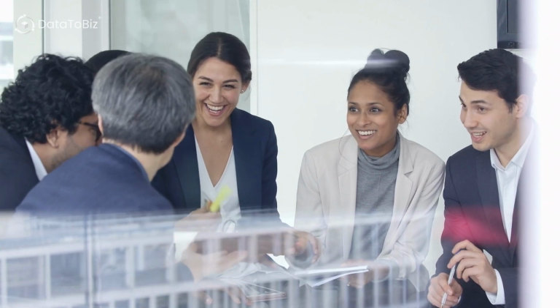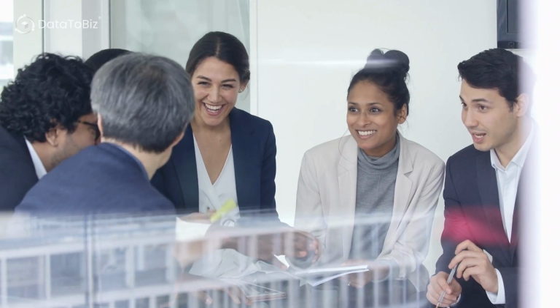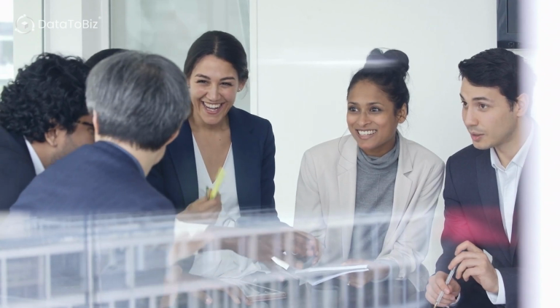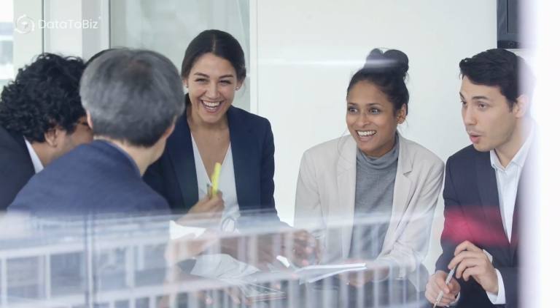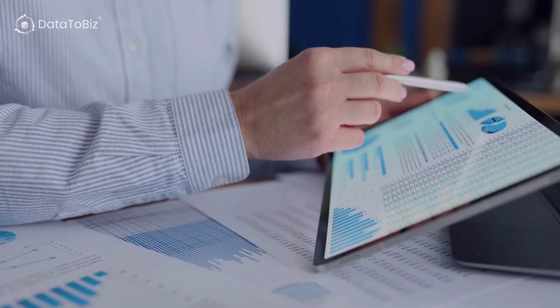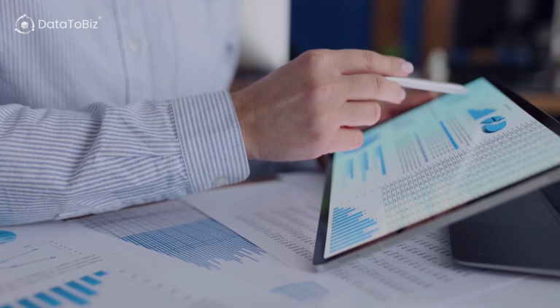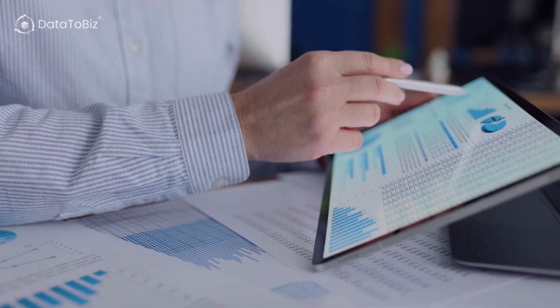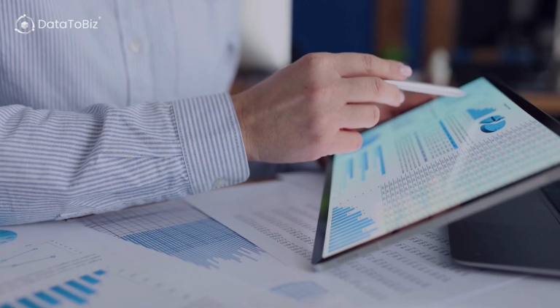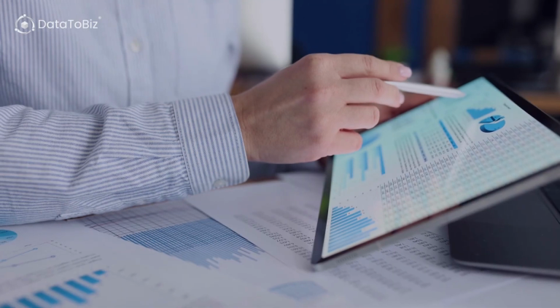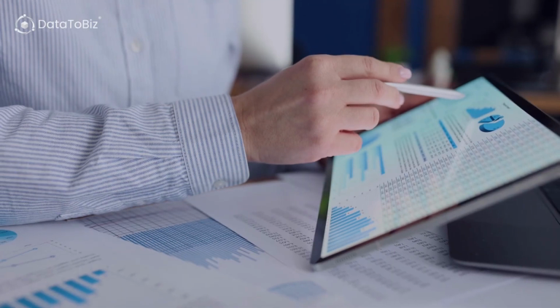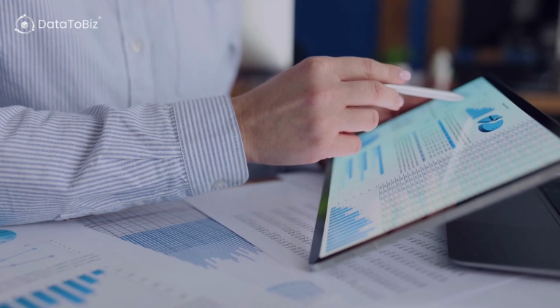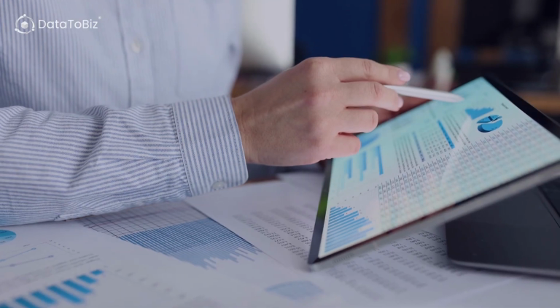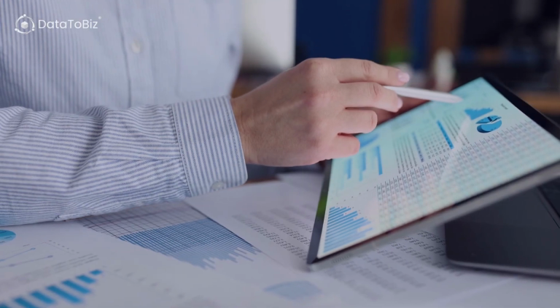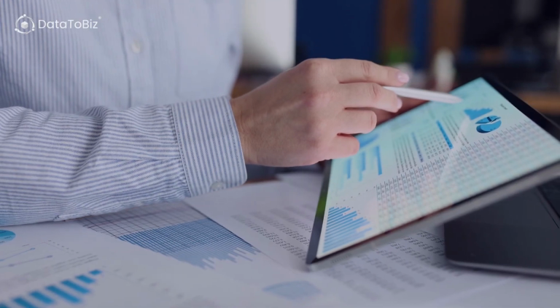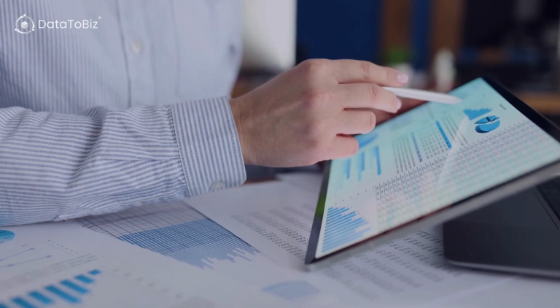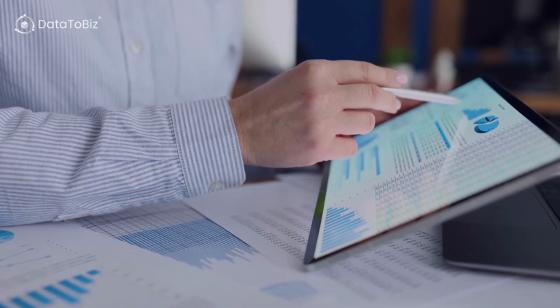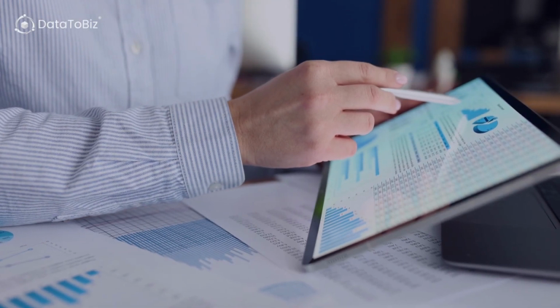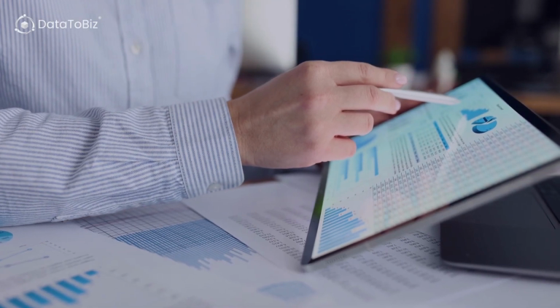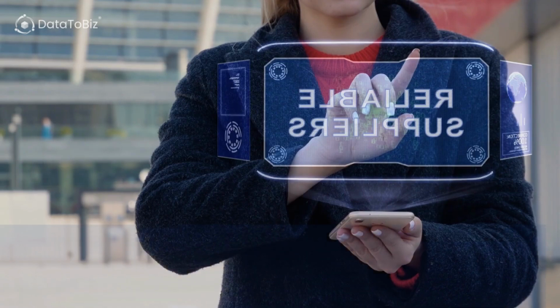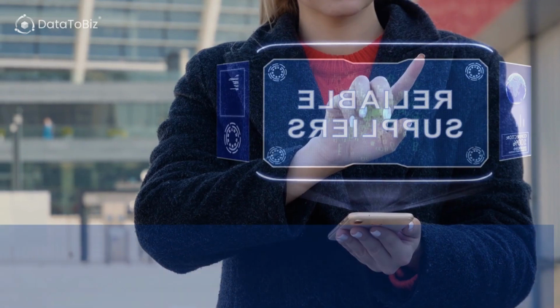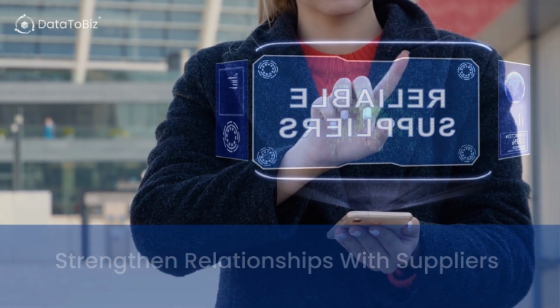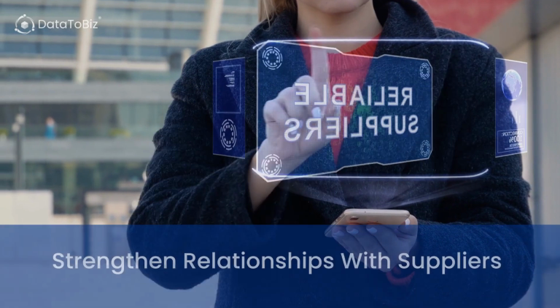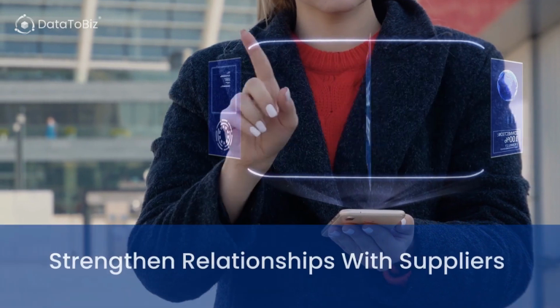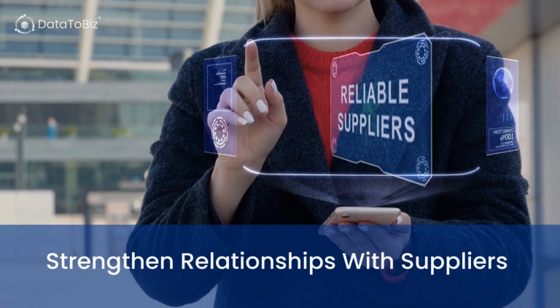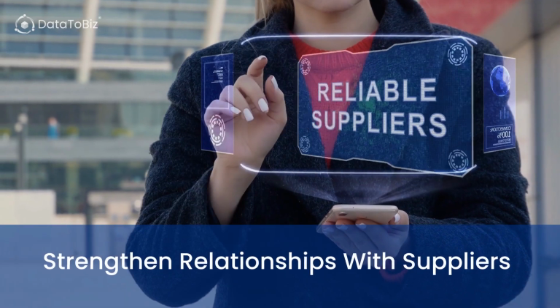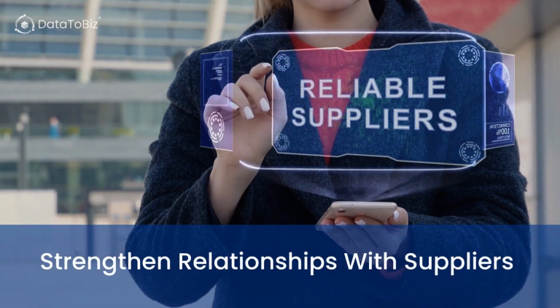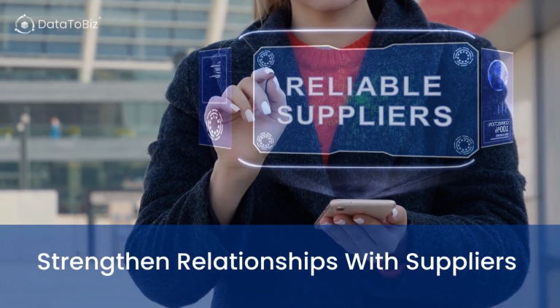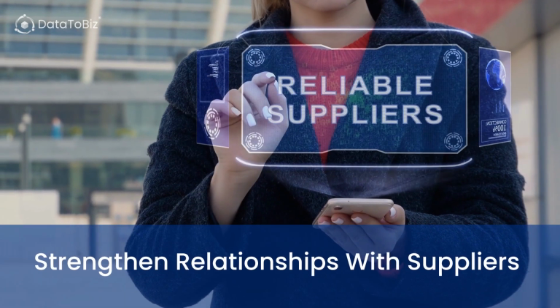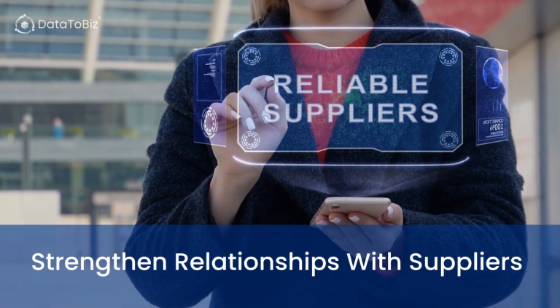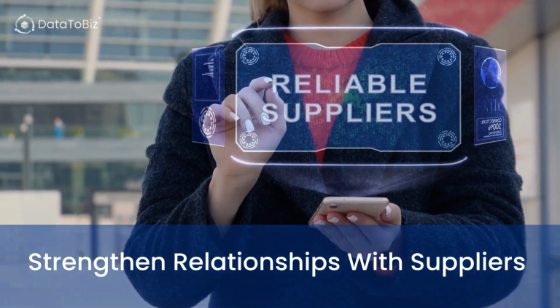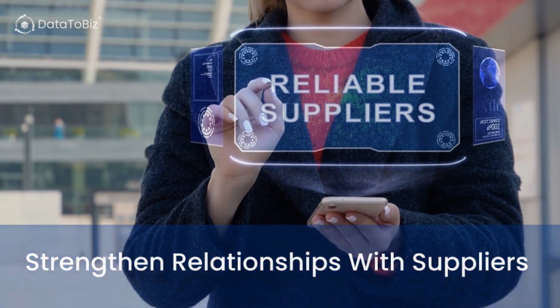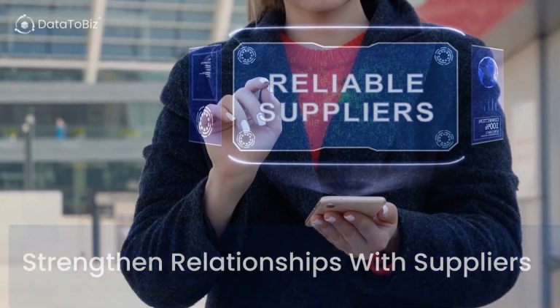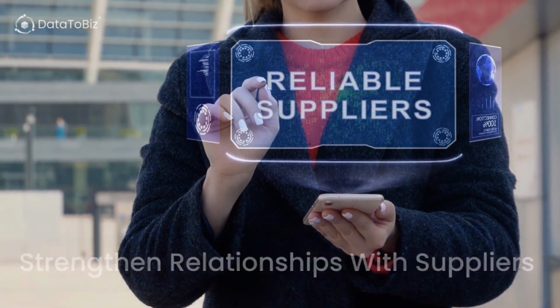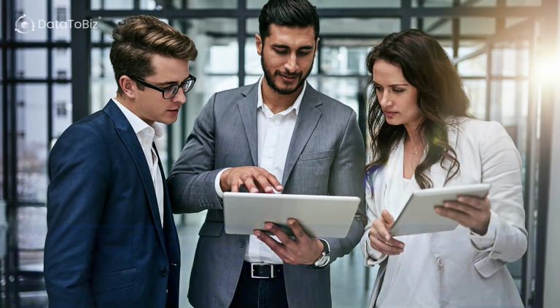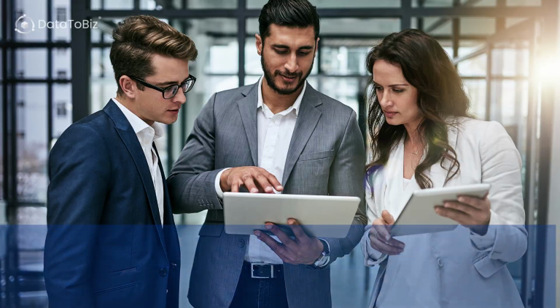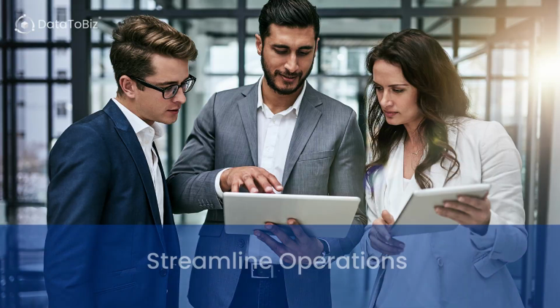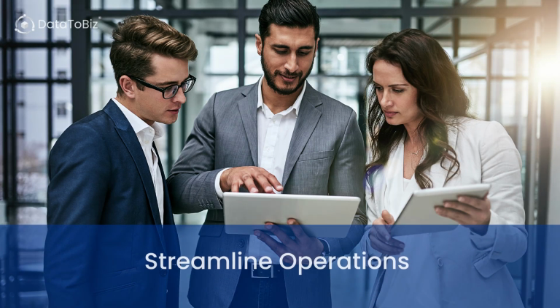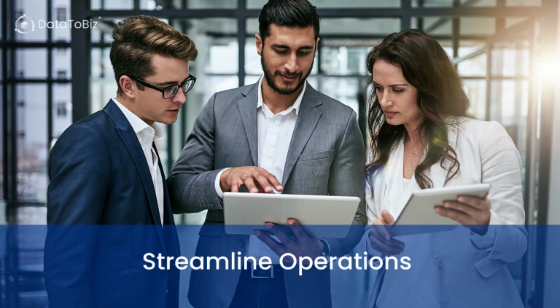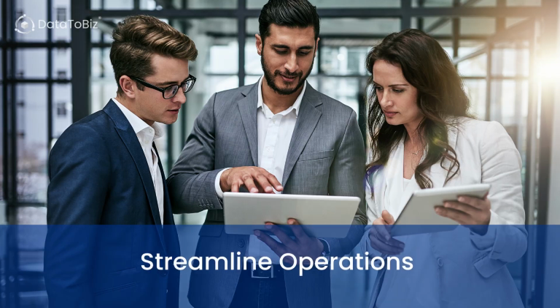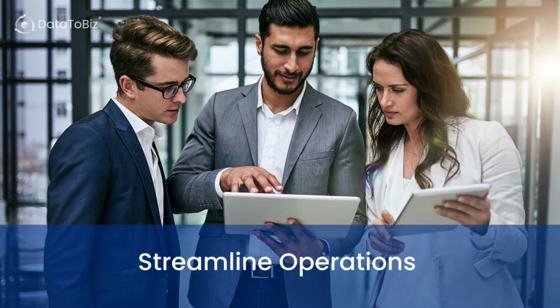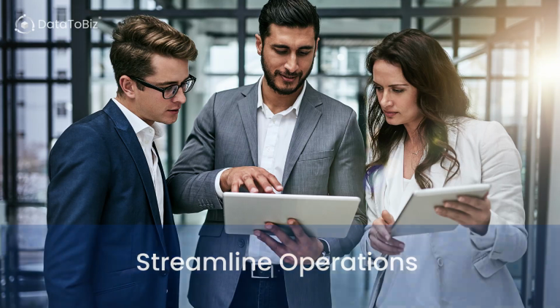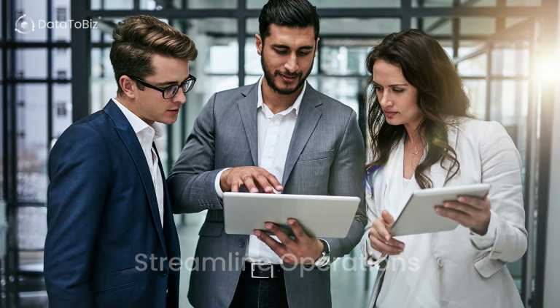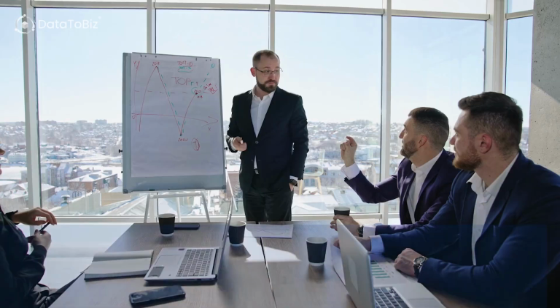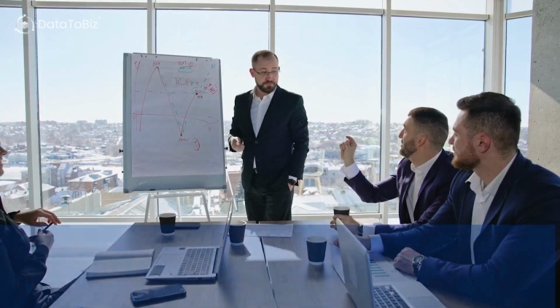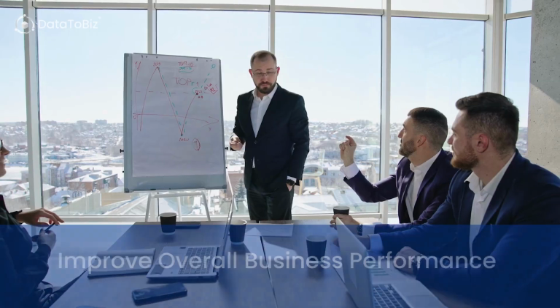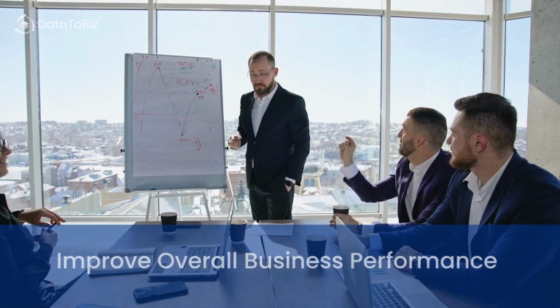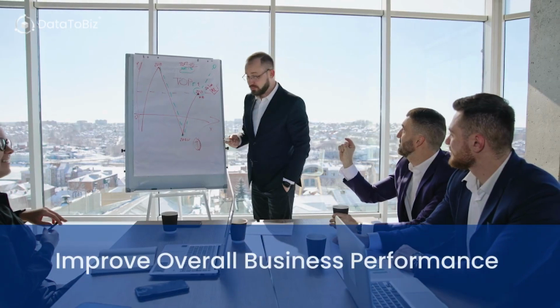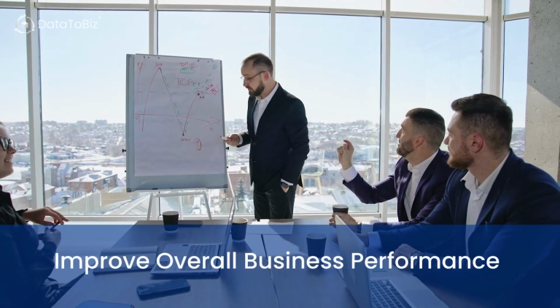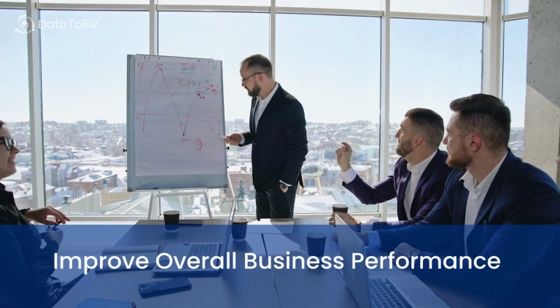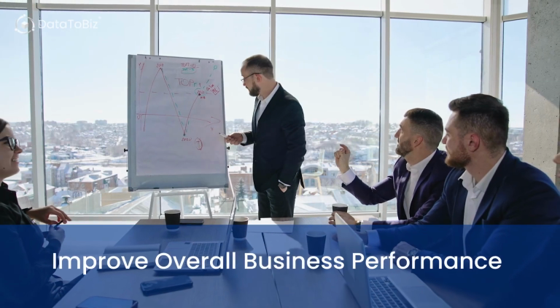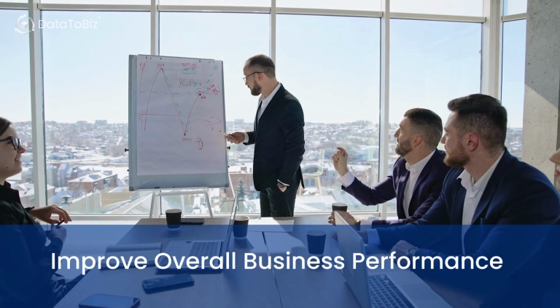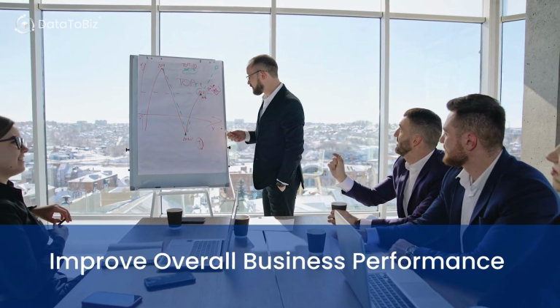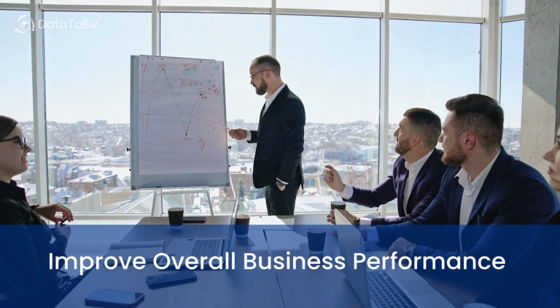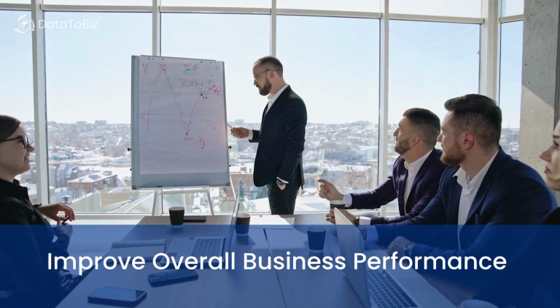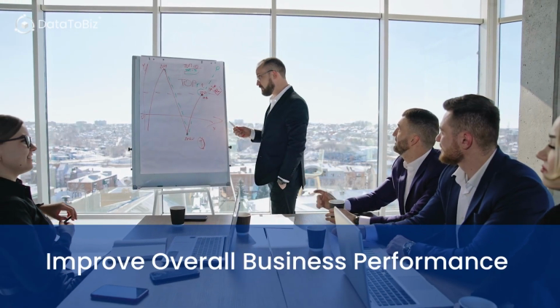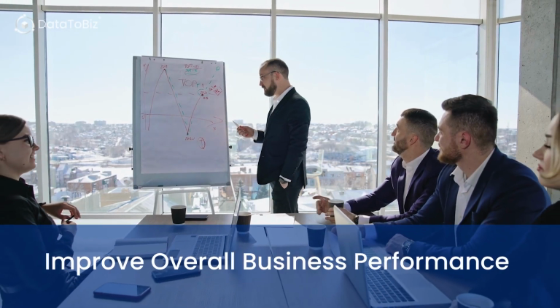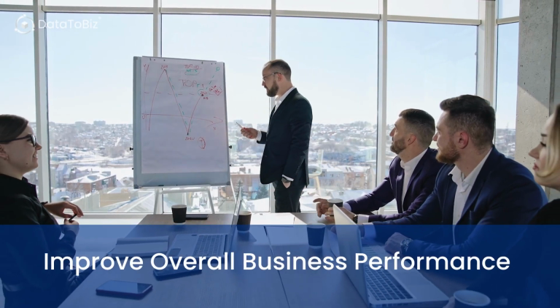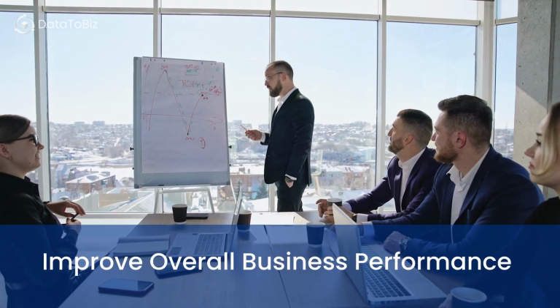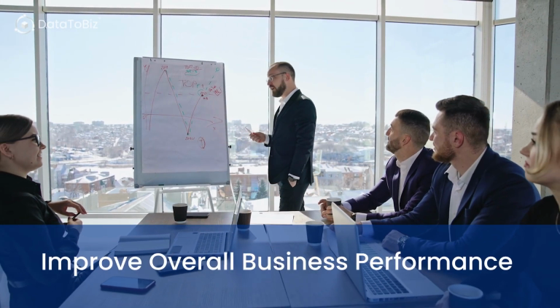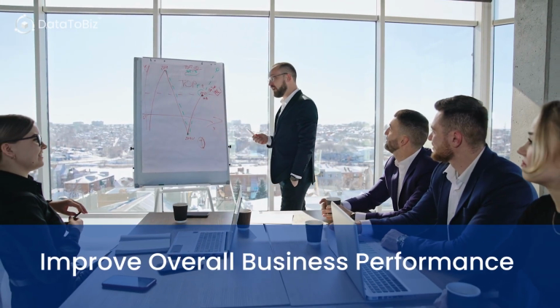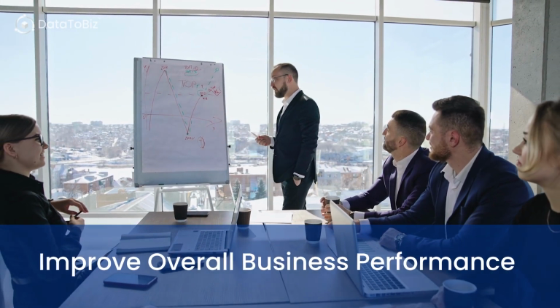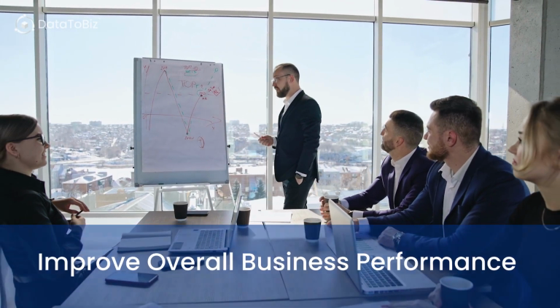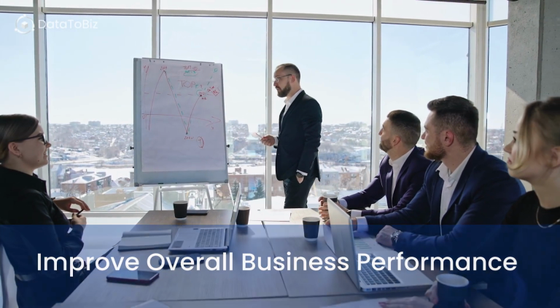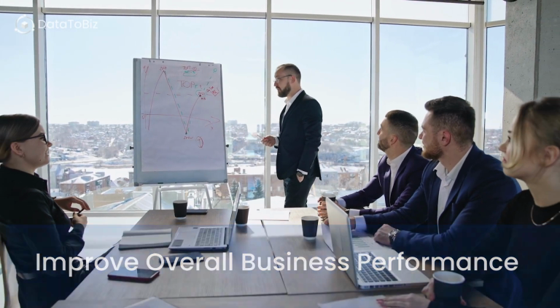Procurement Analytics can also help you strengthen relationships with suppliers, streamline operations, and improve overall business performance.